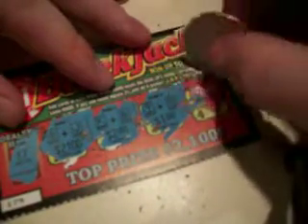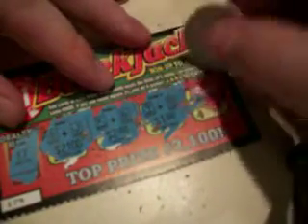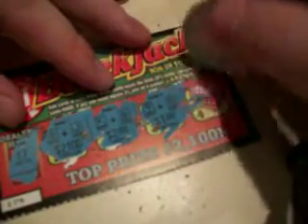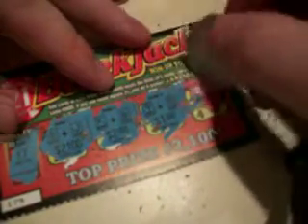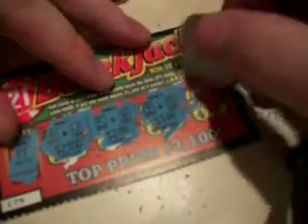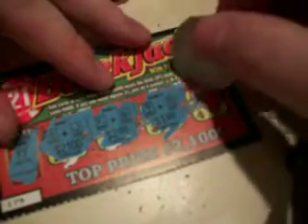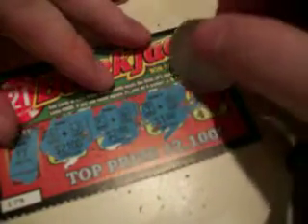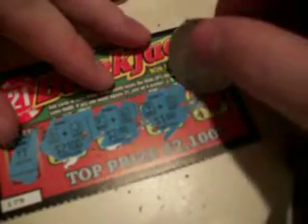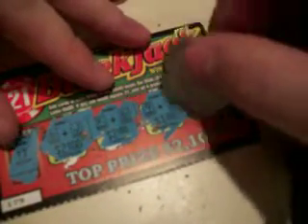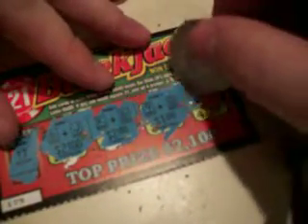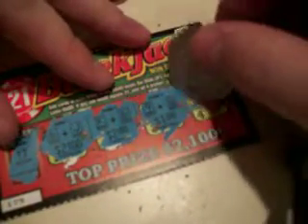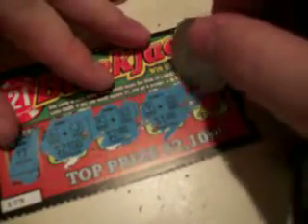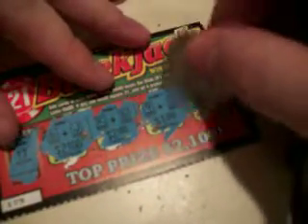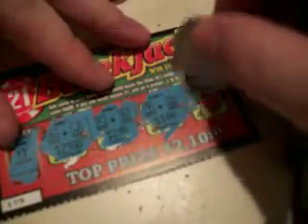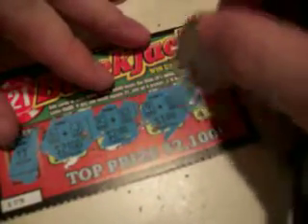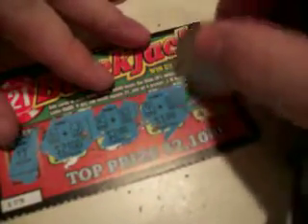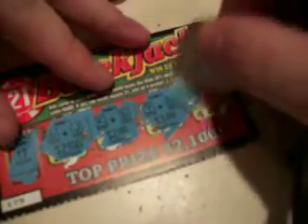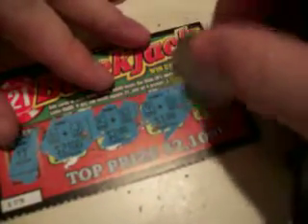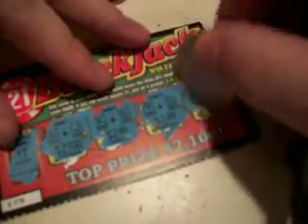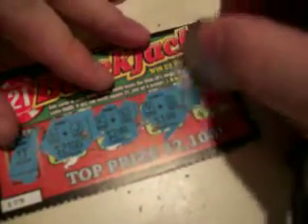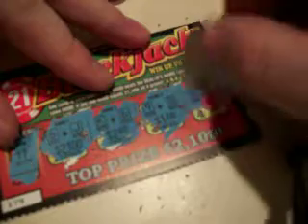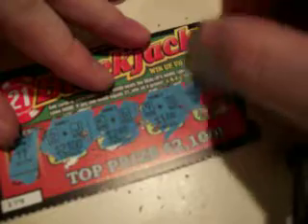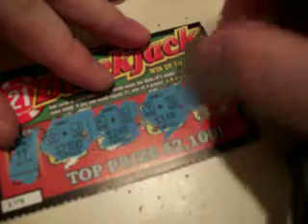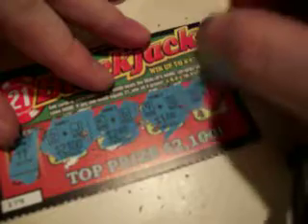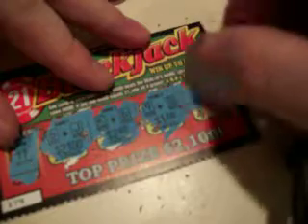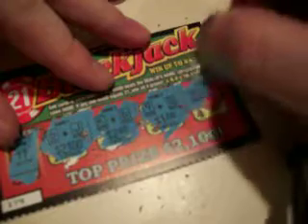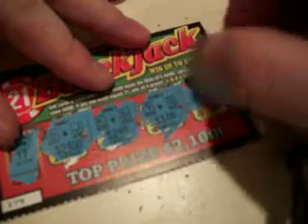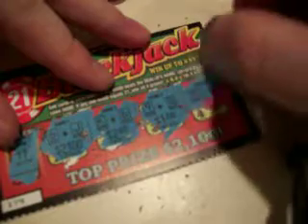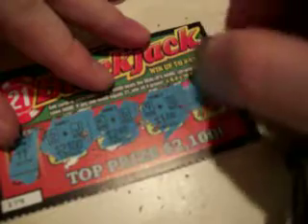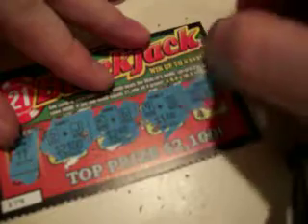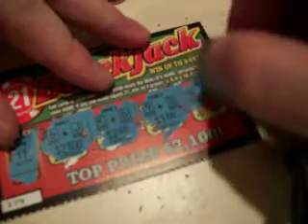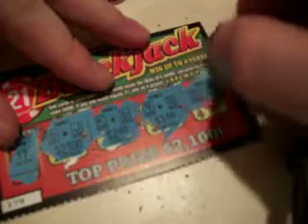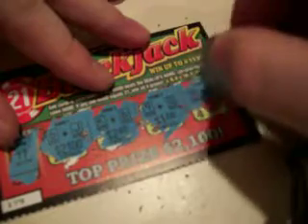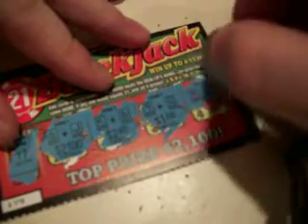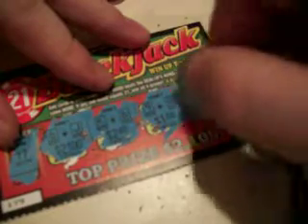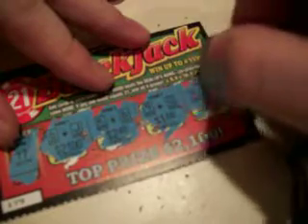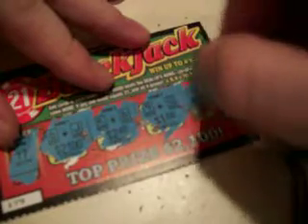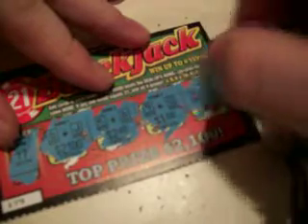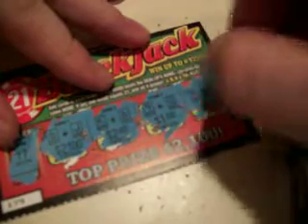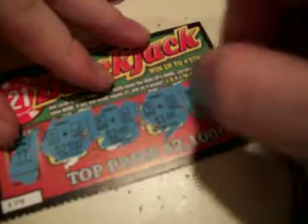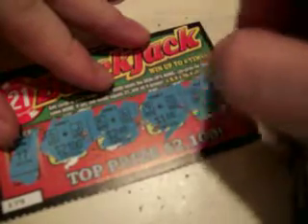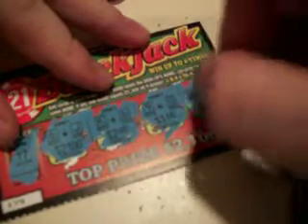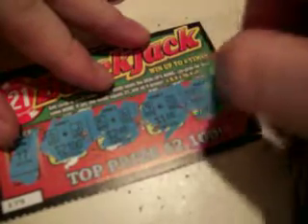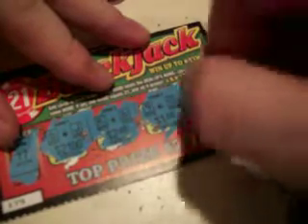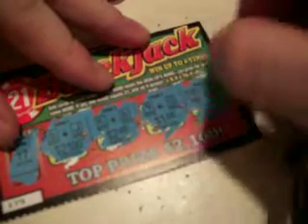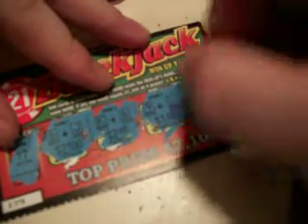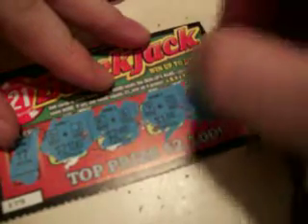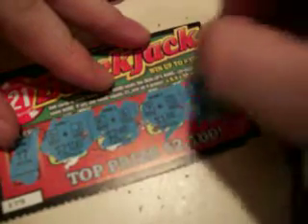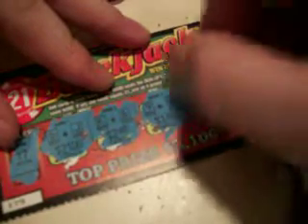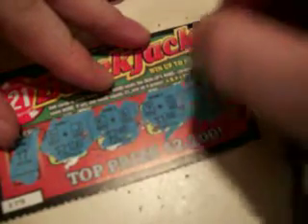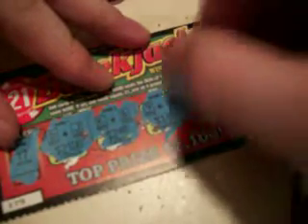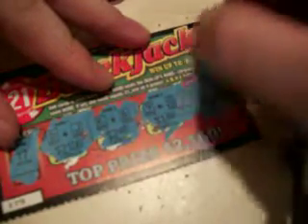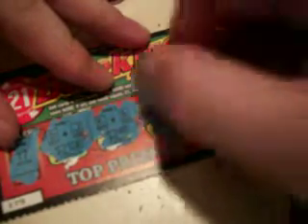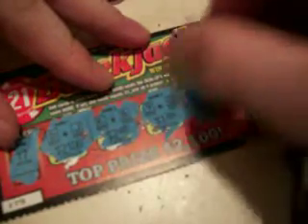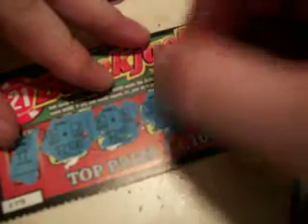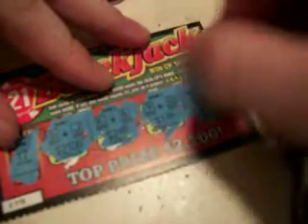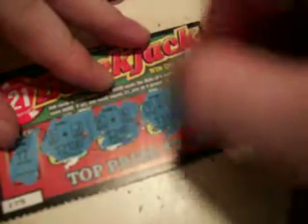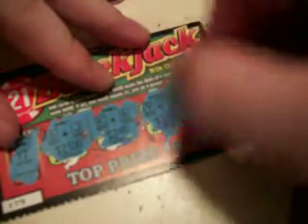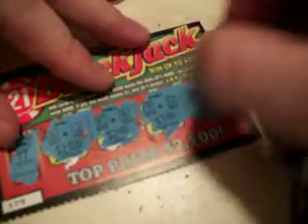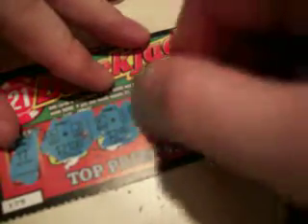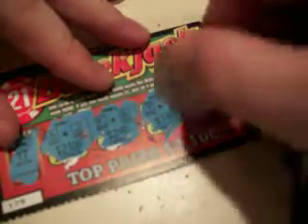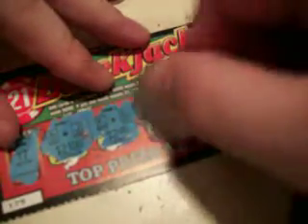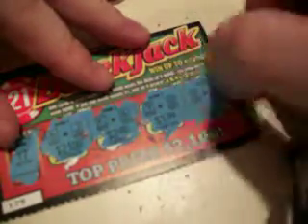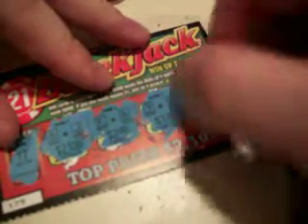And hand number four — got a nine and a king. We won again. So we won two dollars on this ticket.